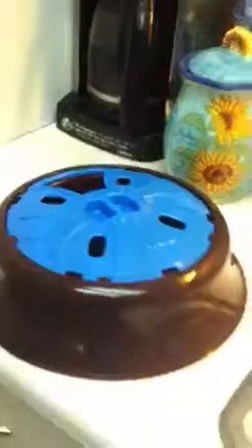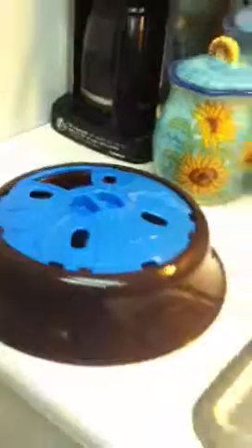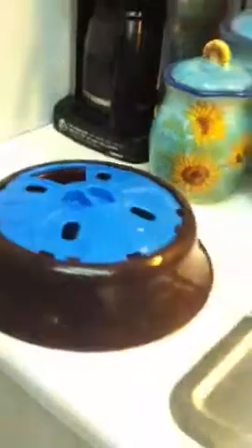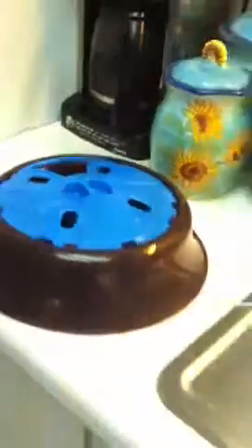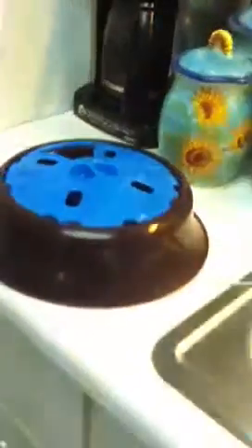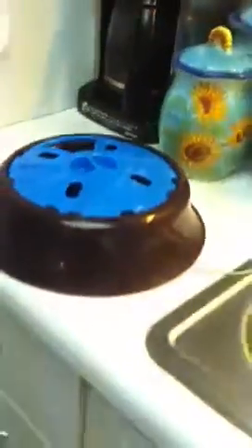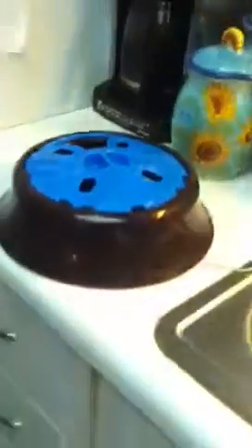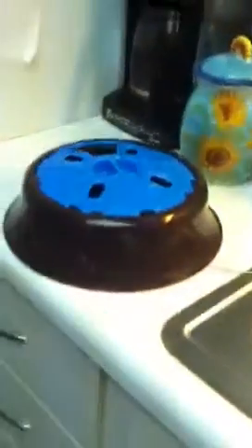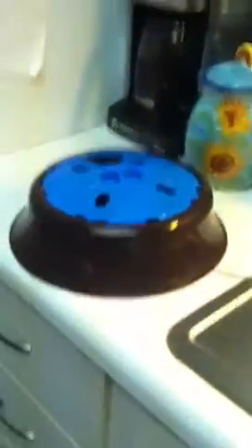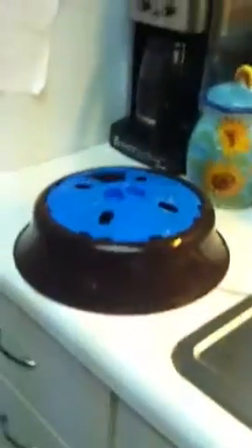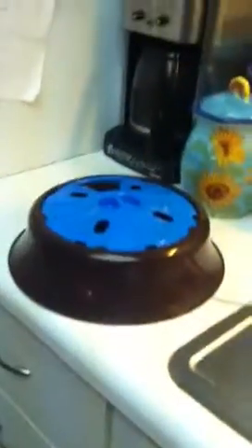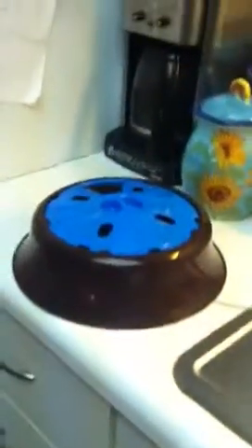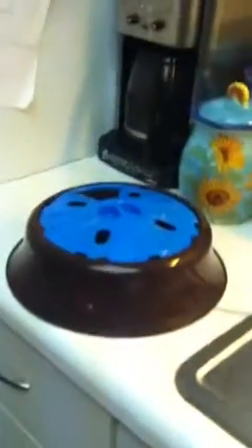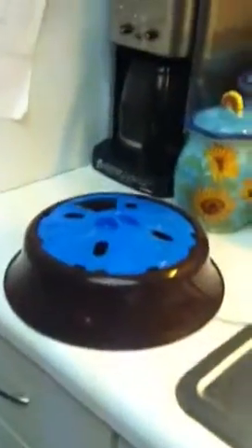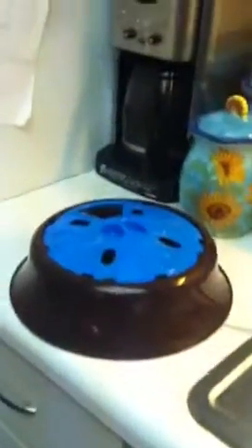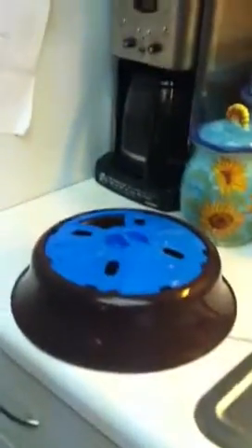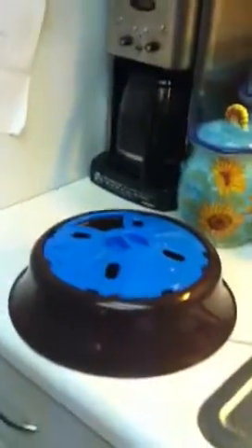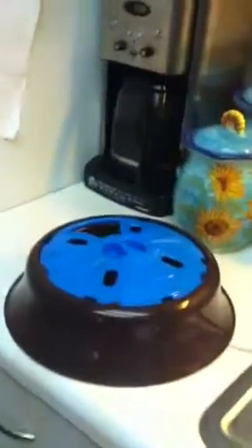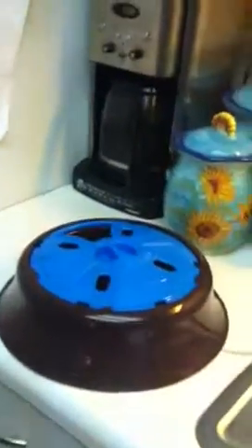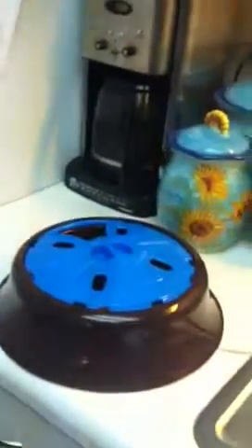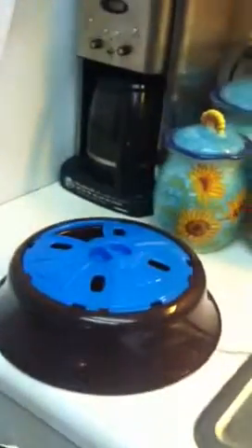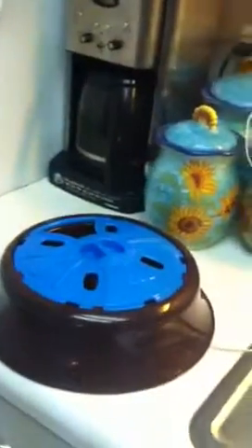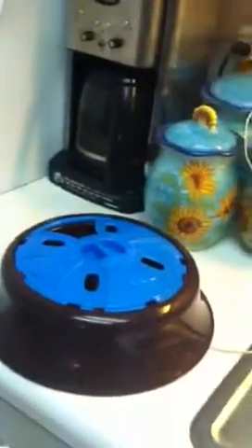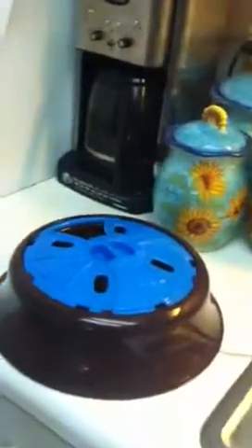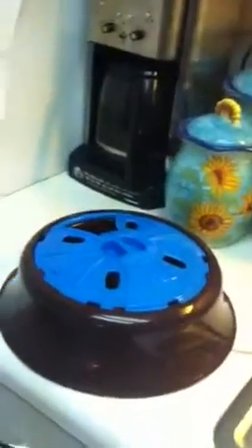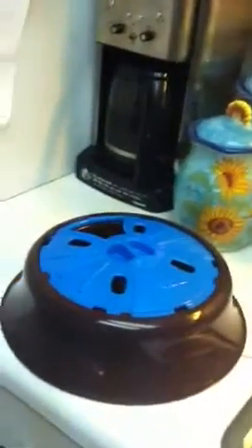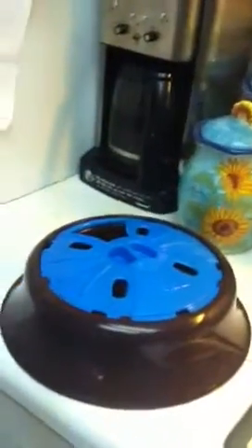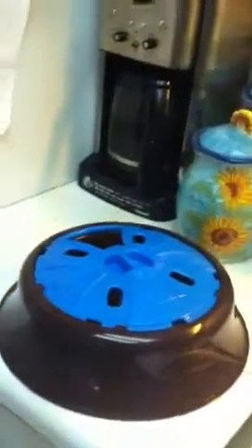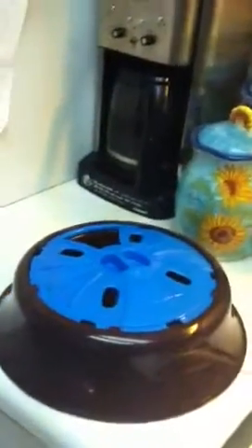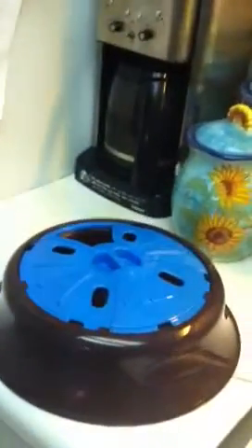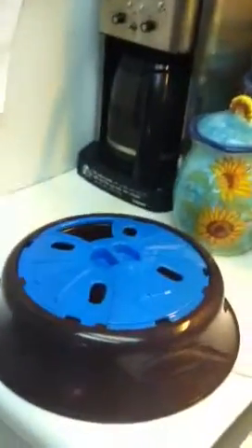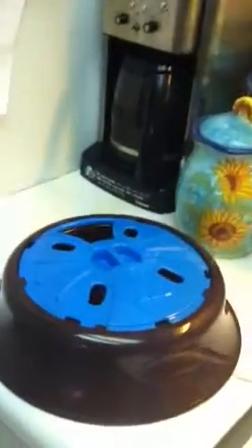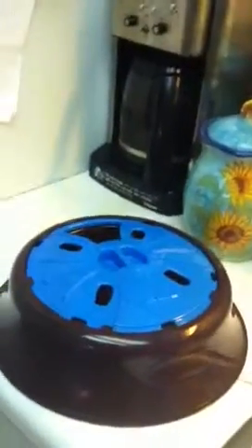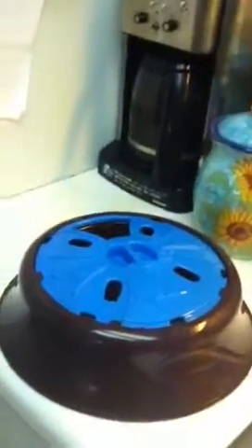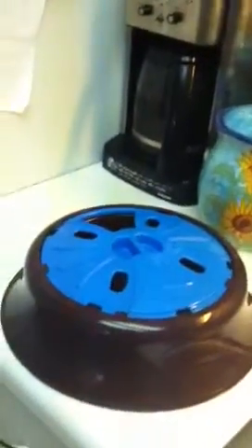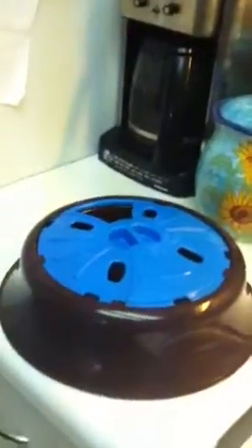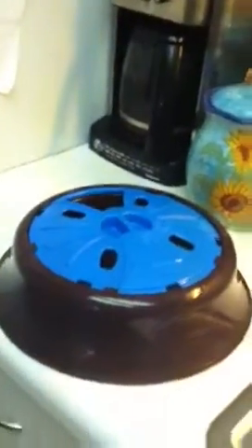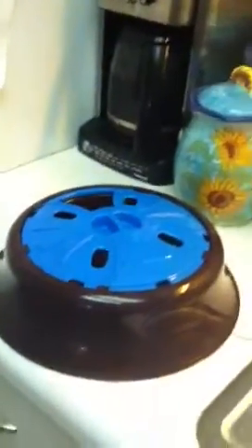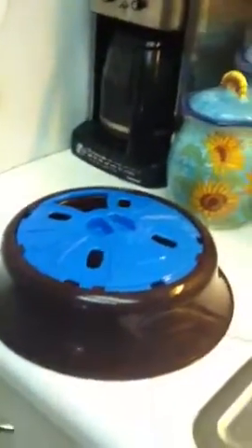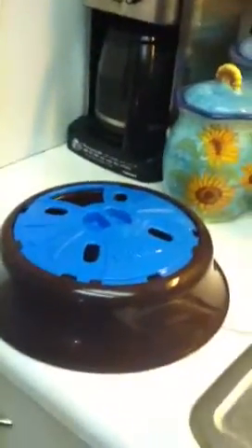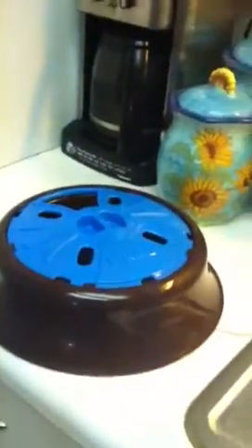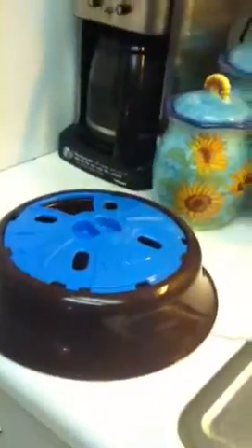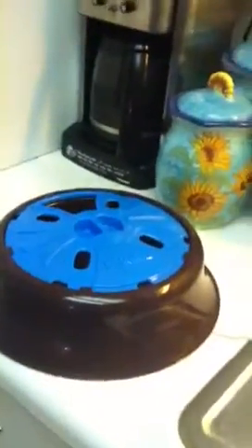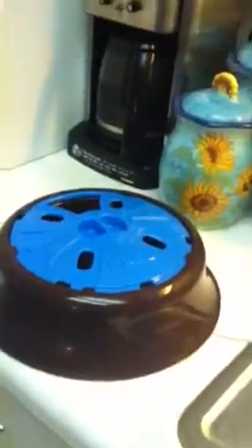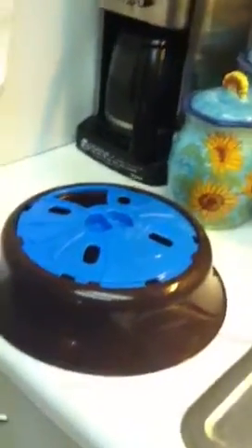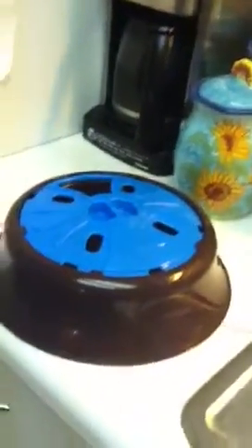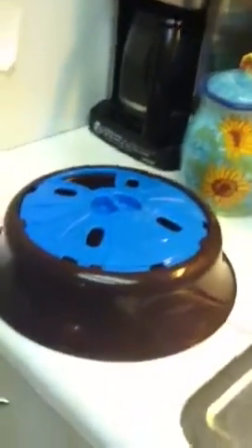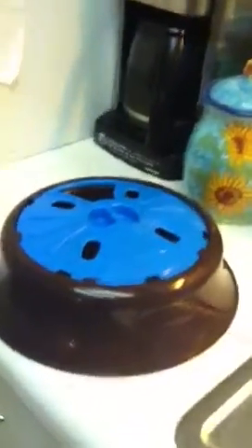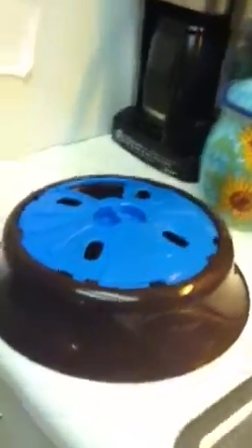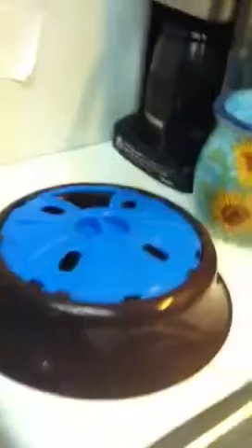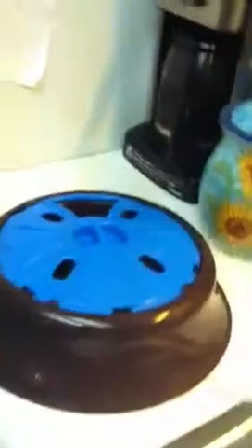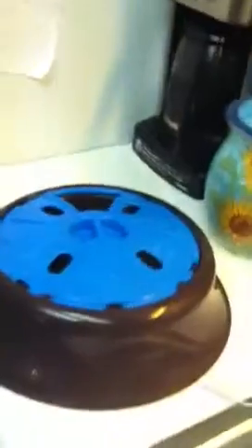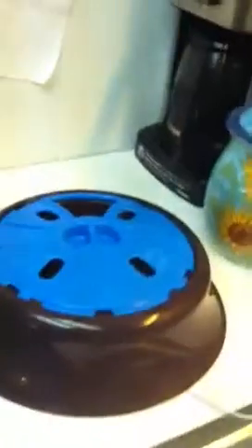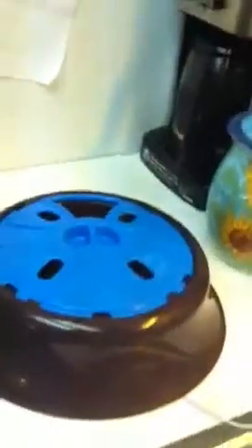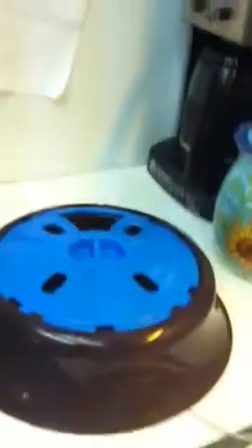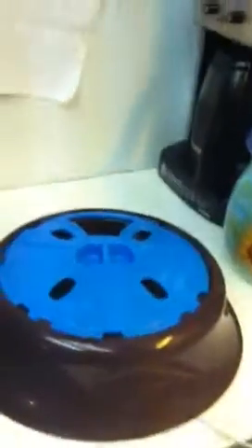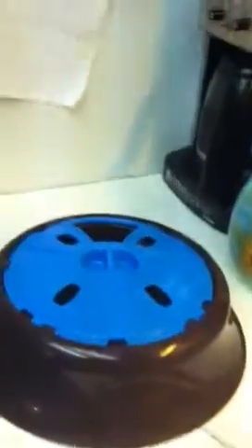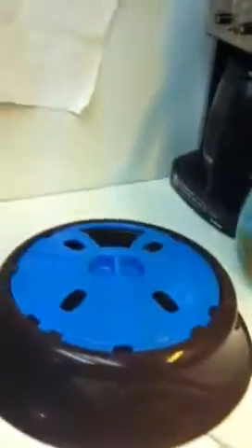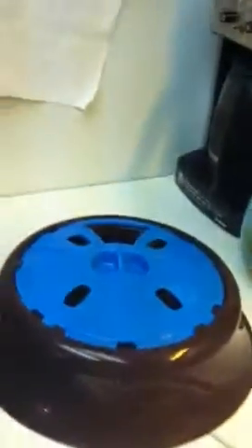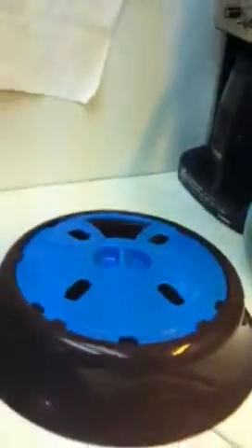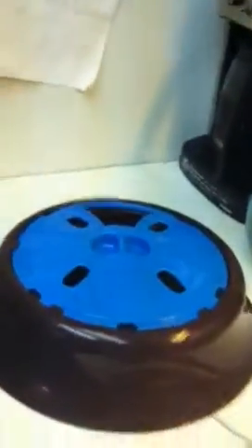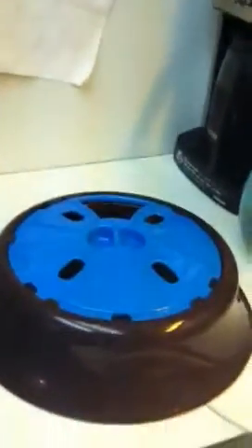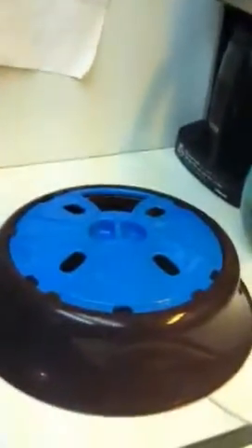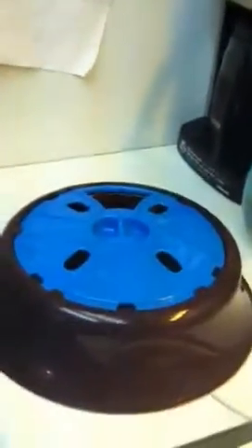Good evening, everybody. Tonight I just purchased what they call the iCow Junior Bowl.